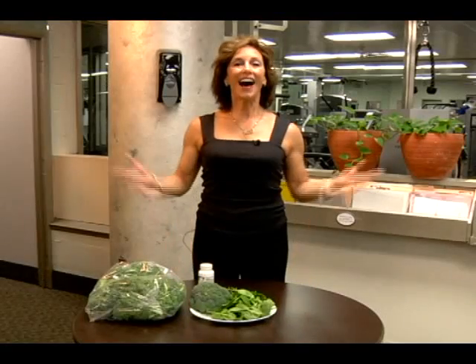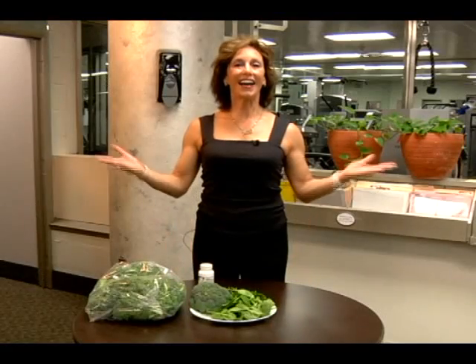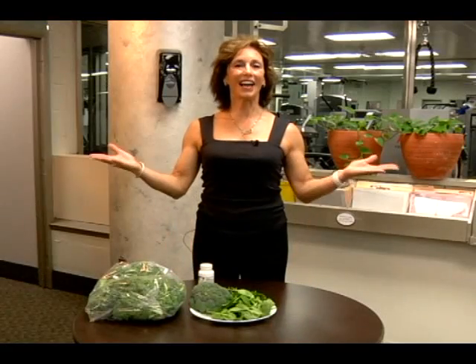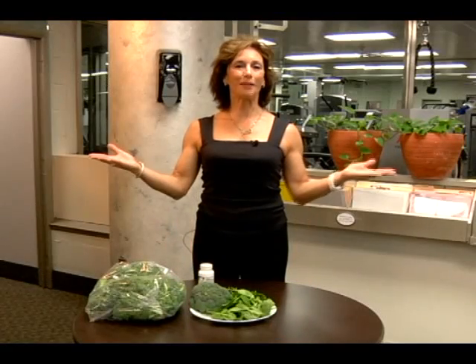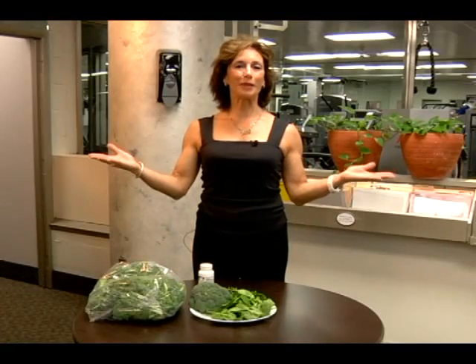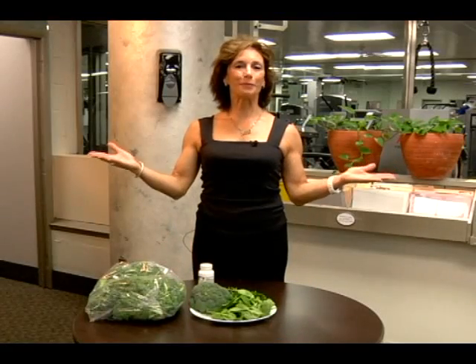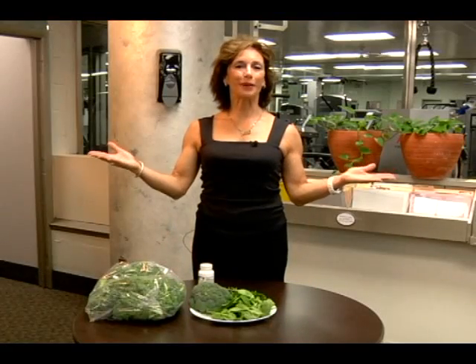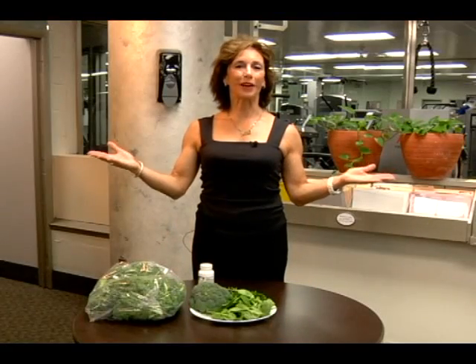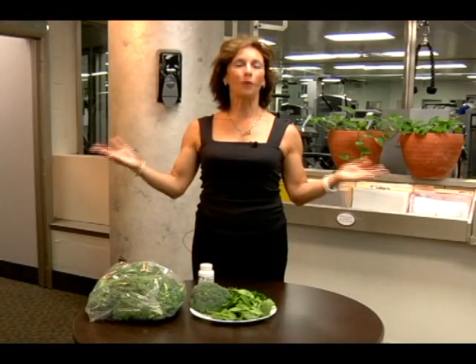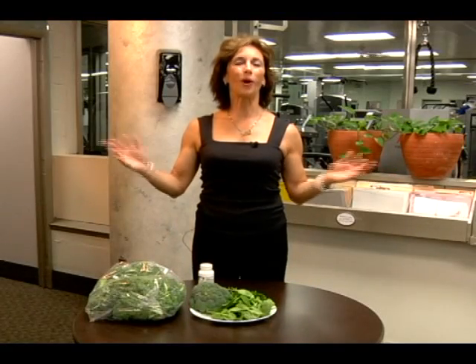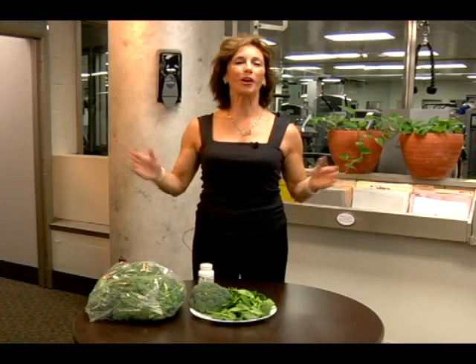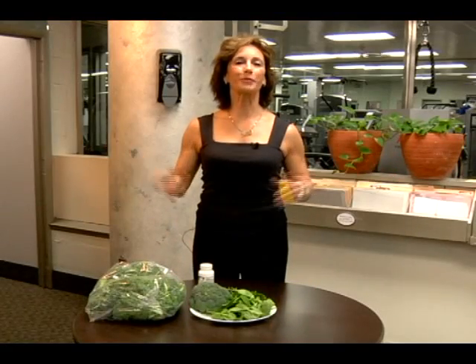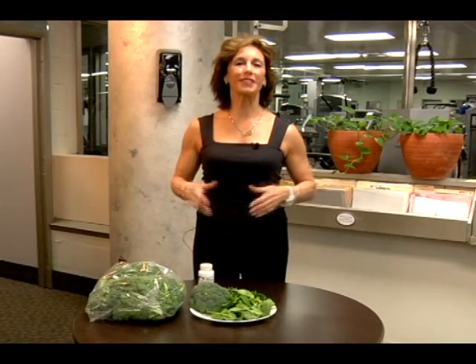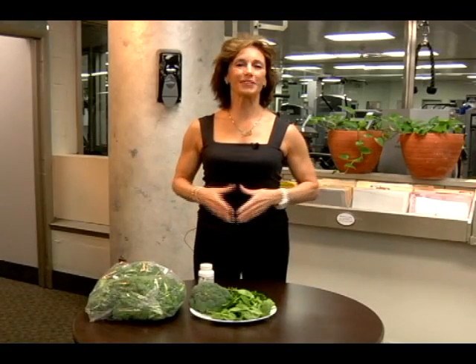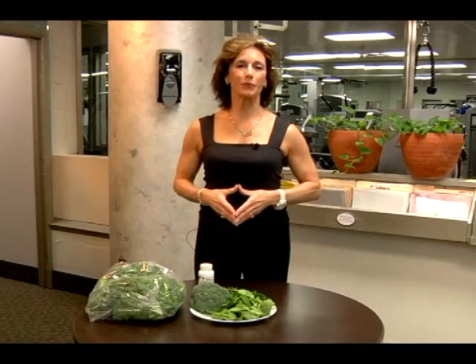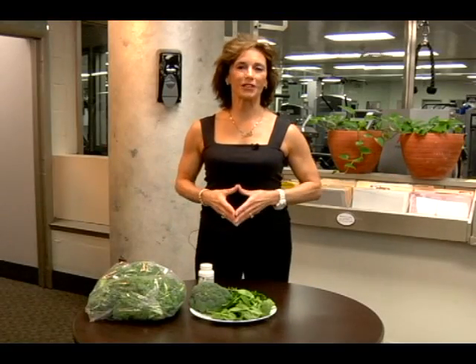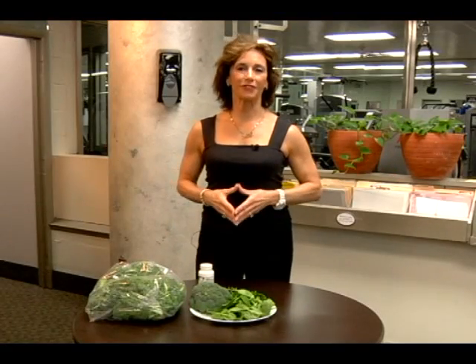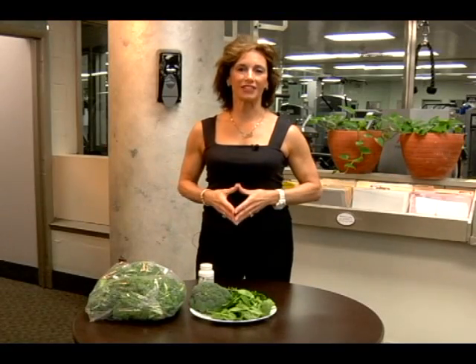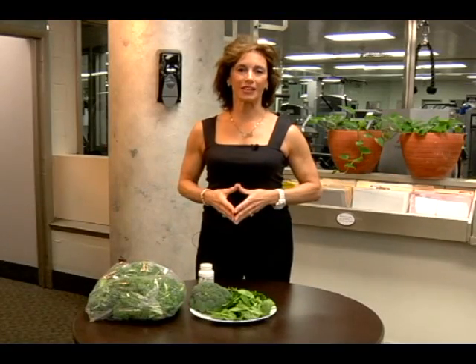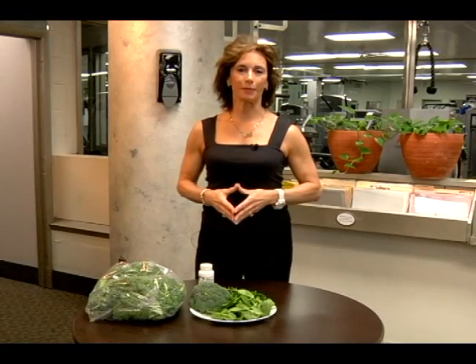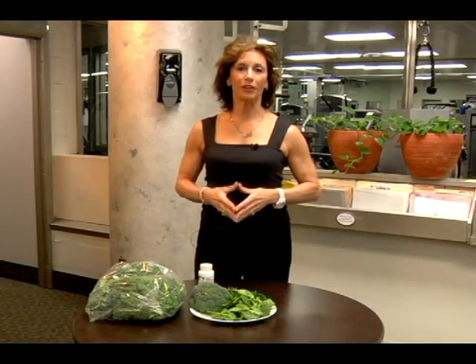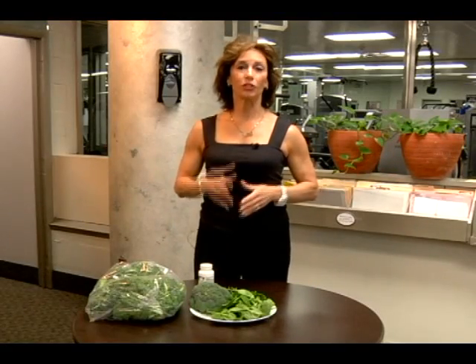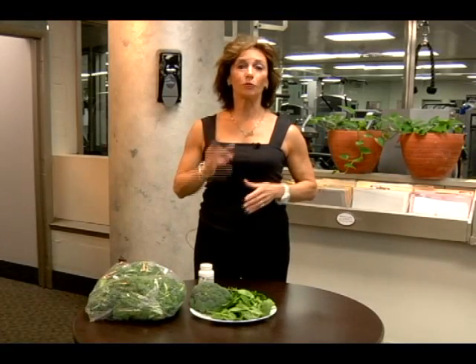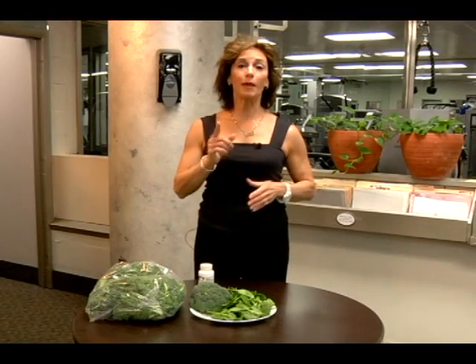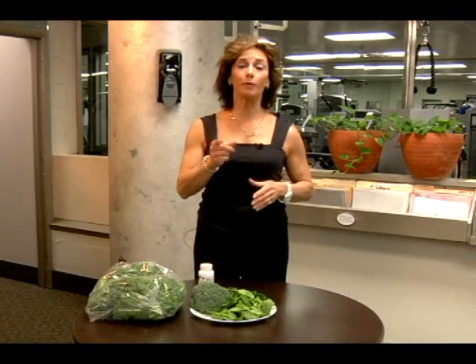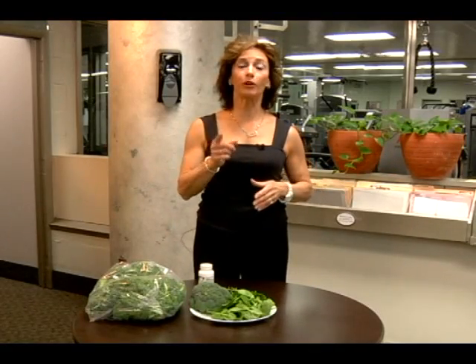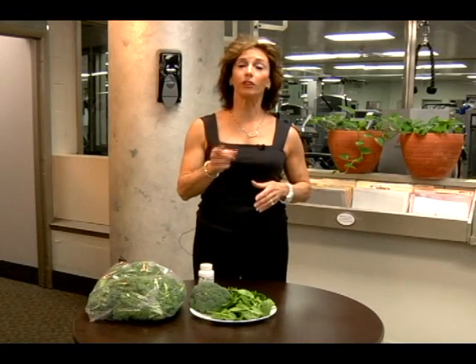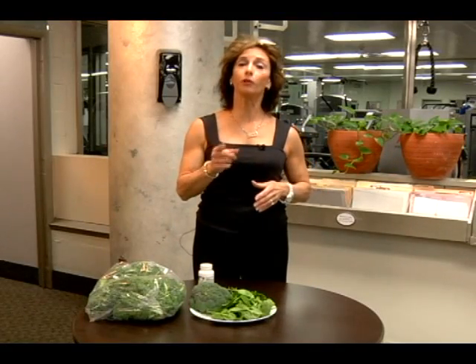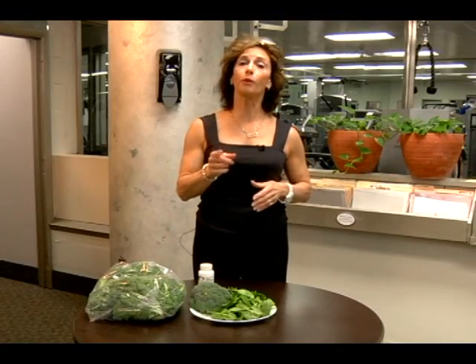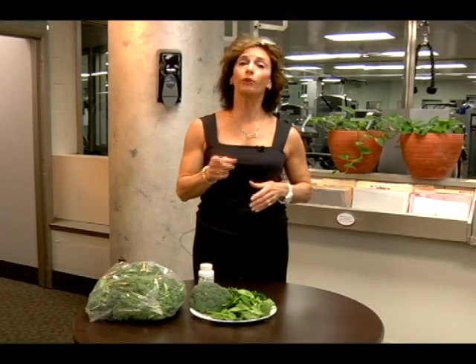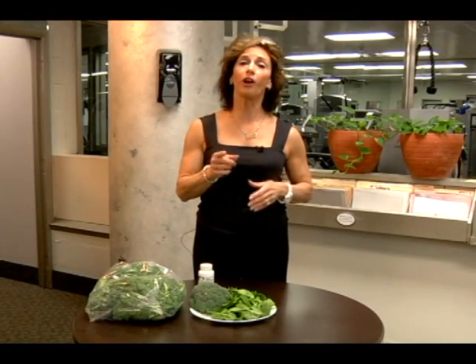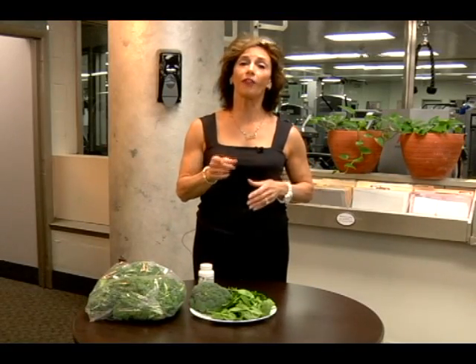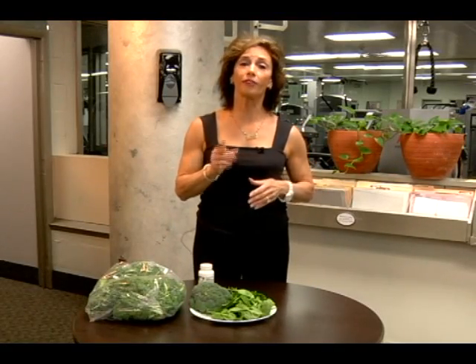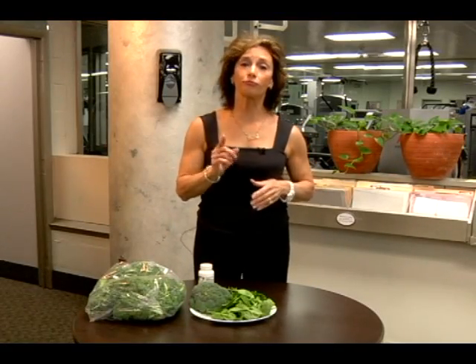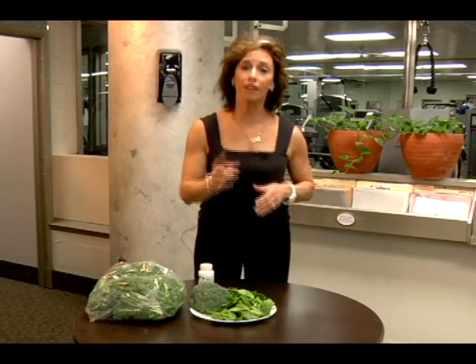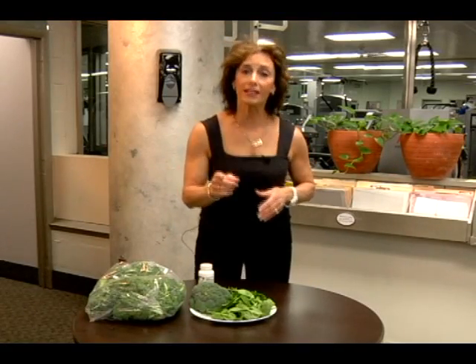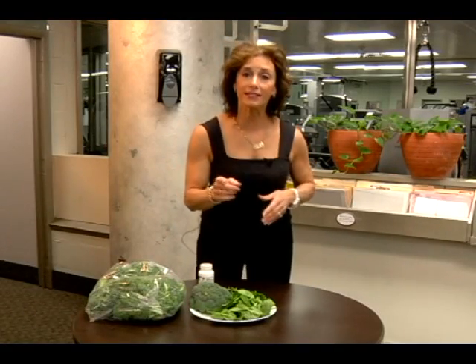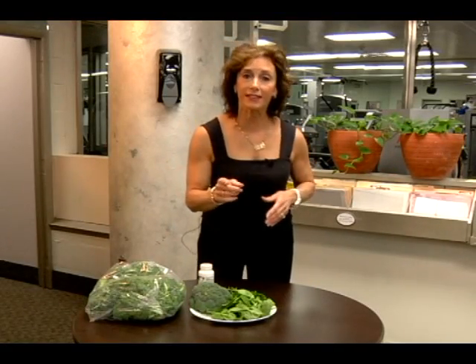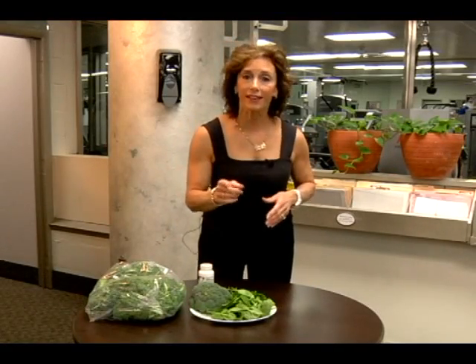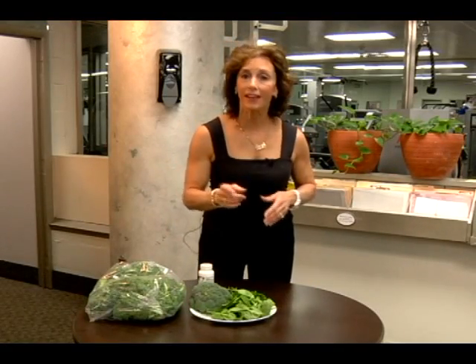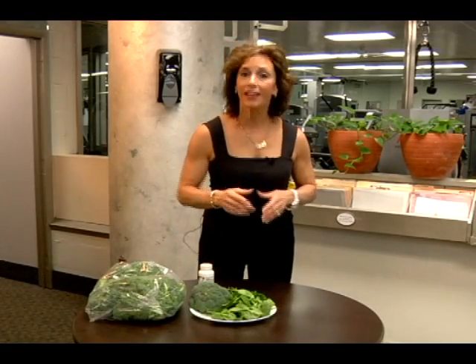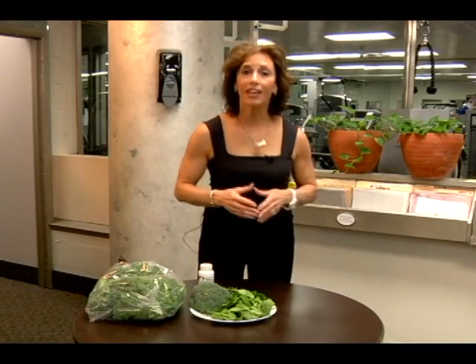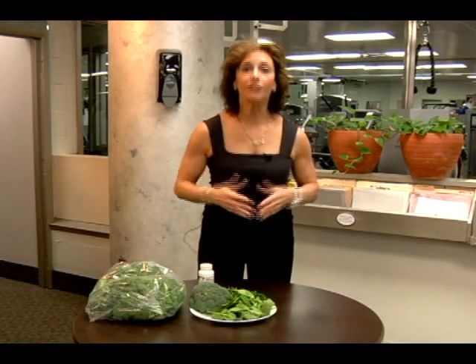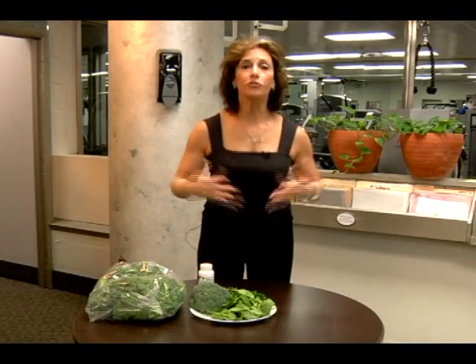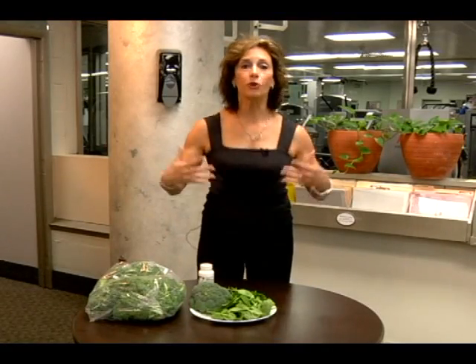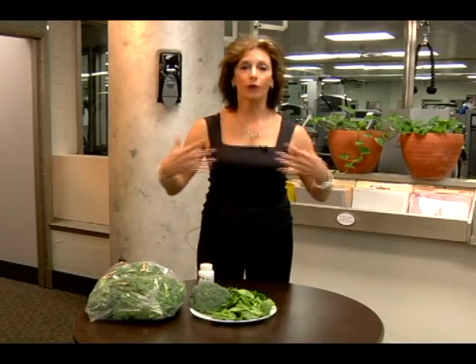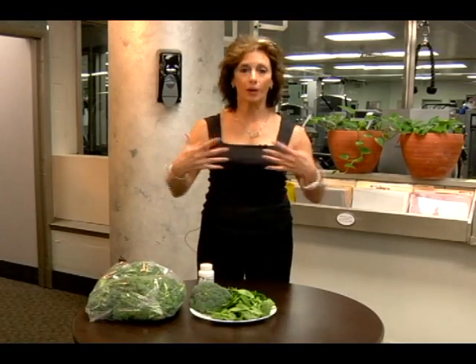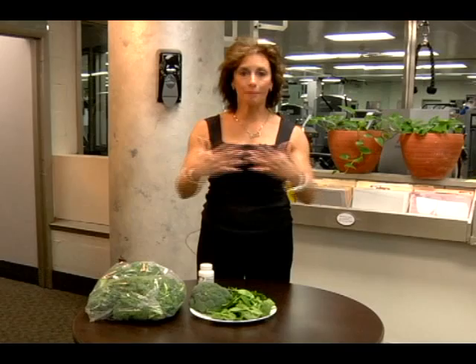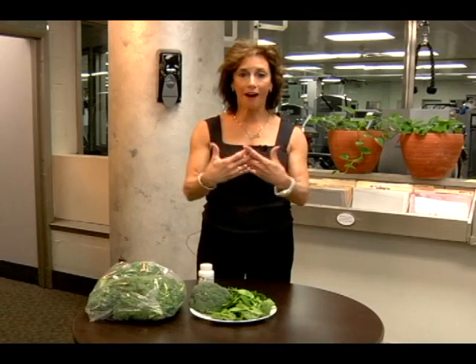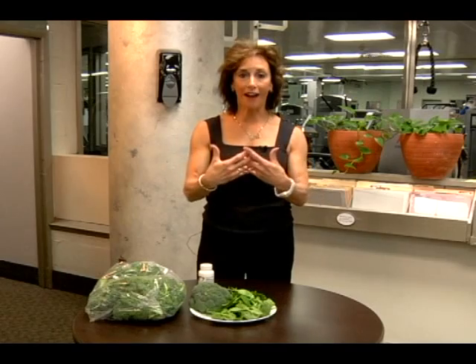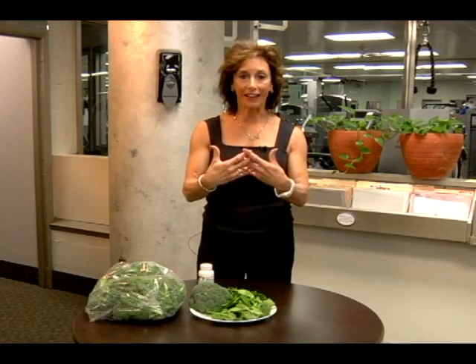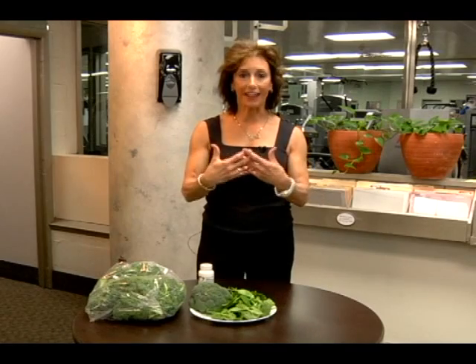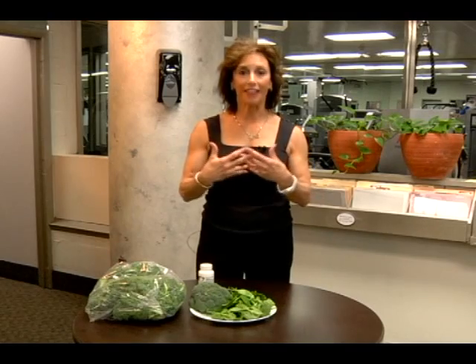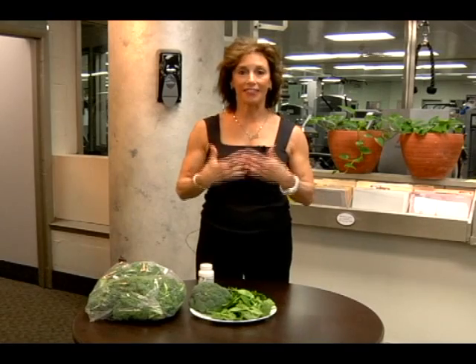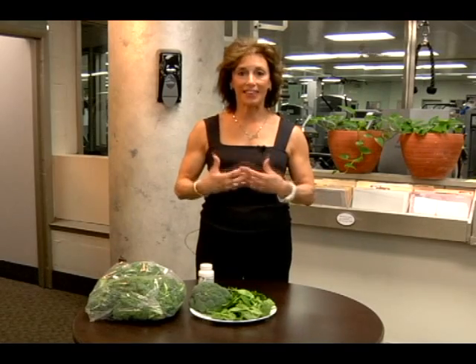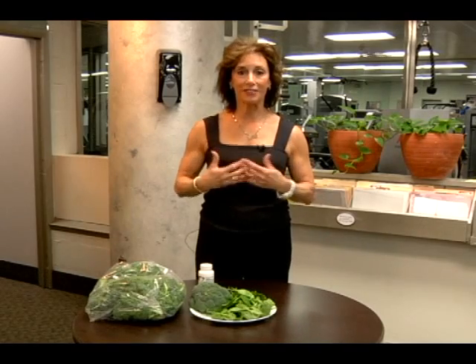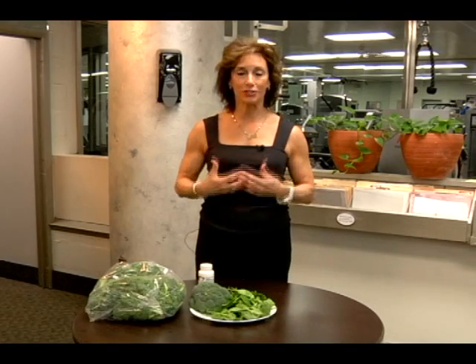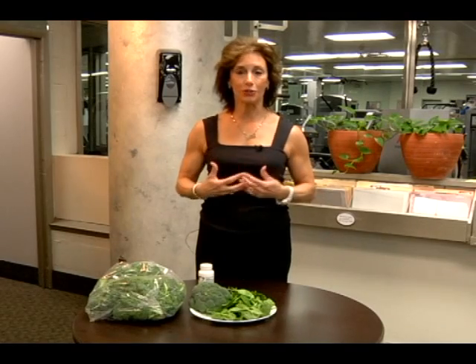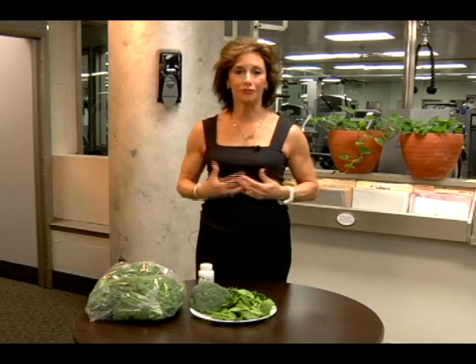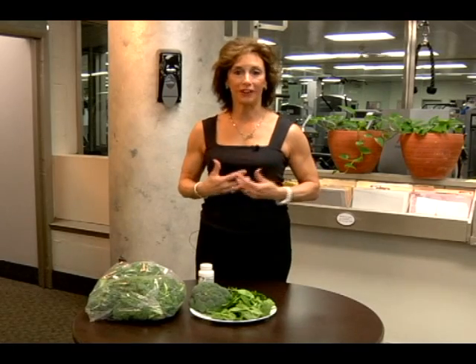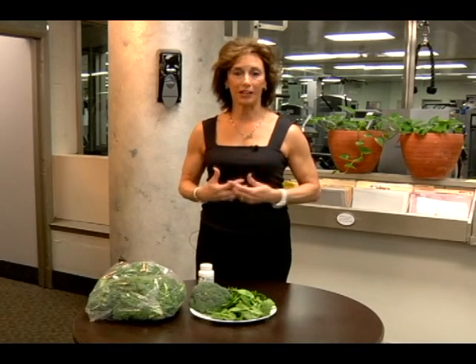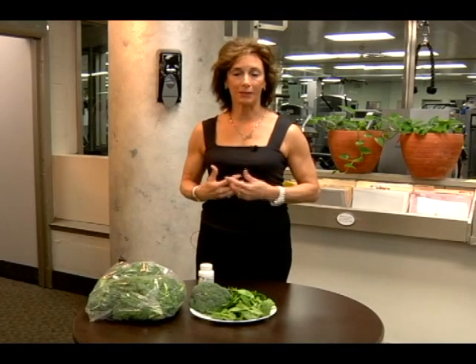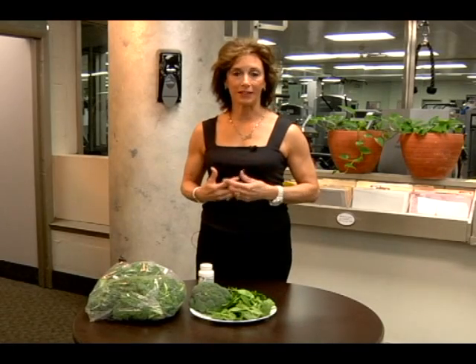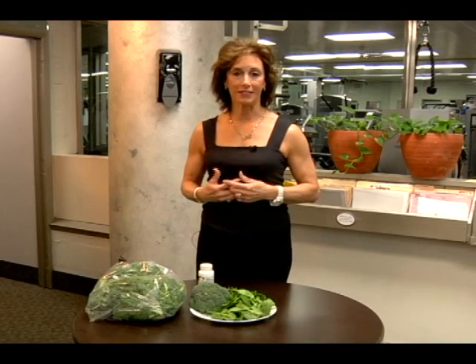Hi, I'm Lynn Brick. Welcome to this week's Fit Tip. You may put your bone health at risk if you don't combine these two vitamins.